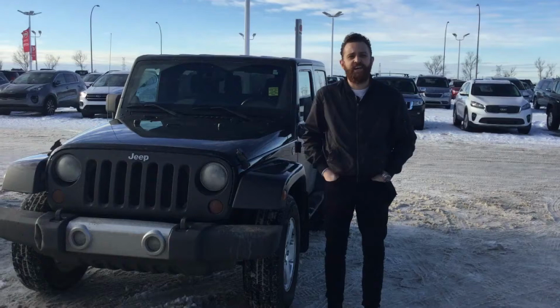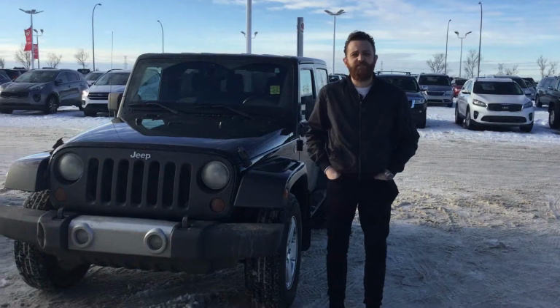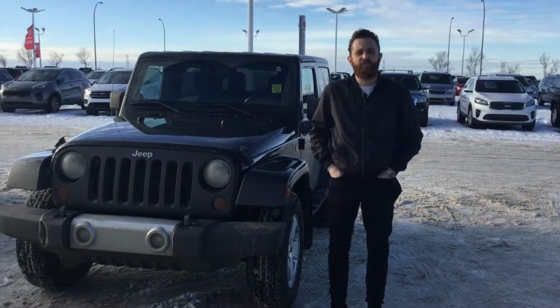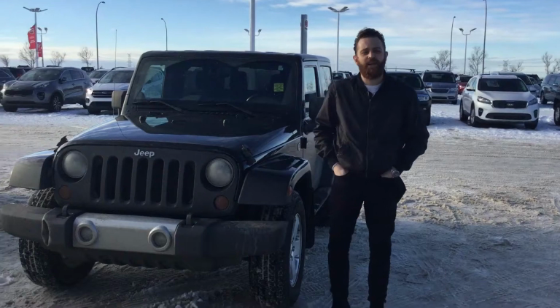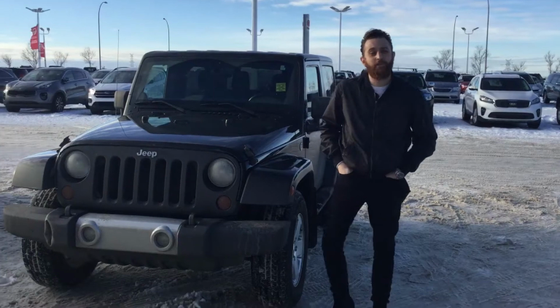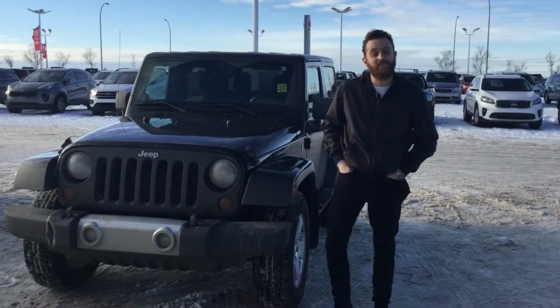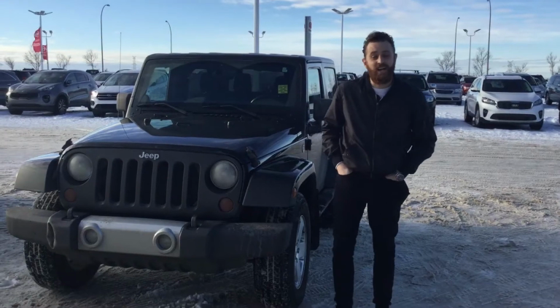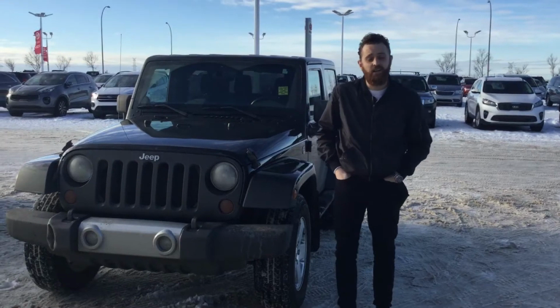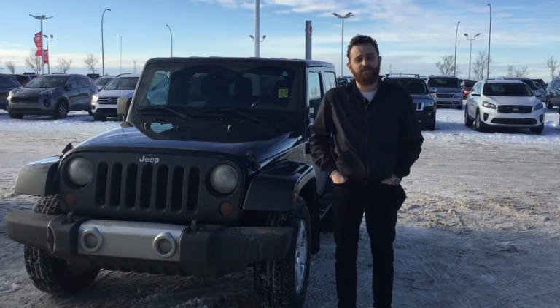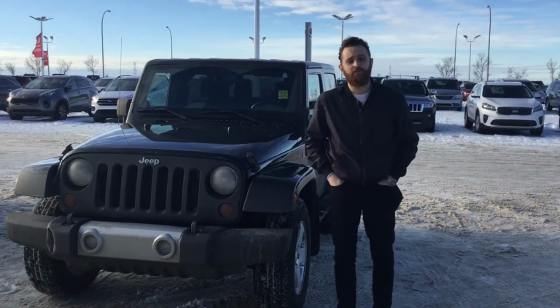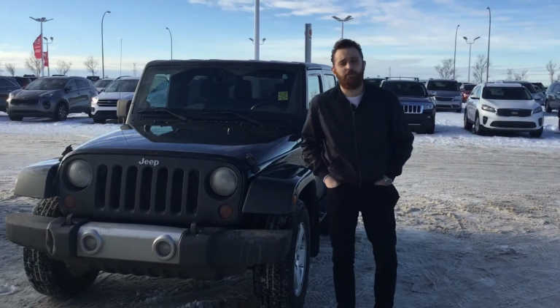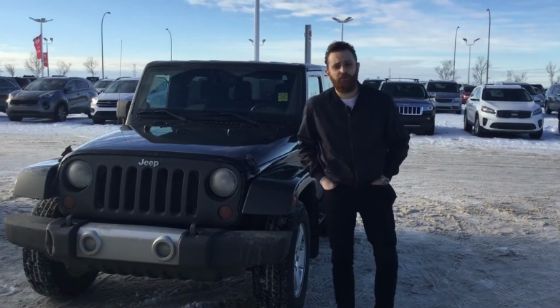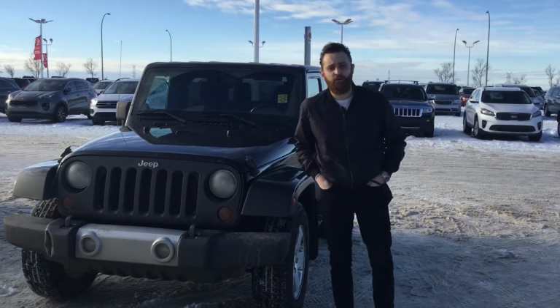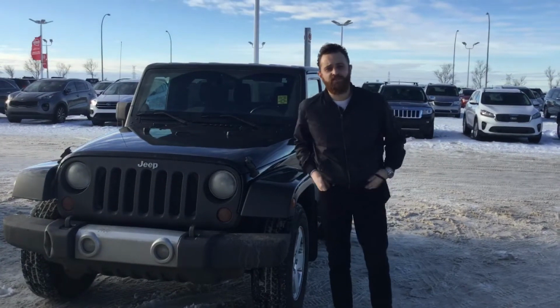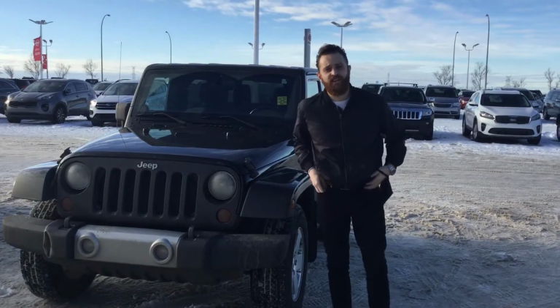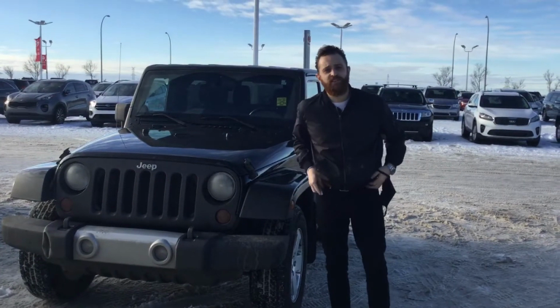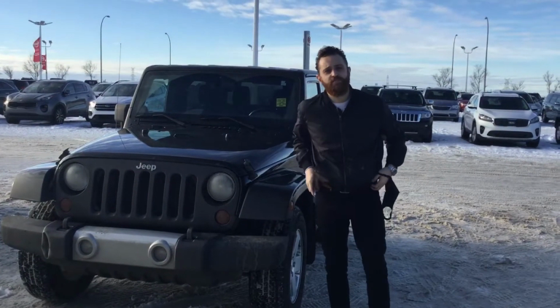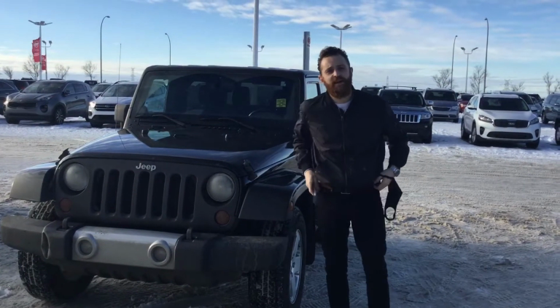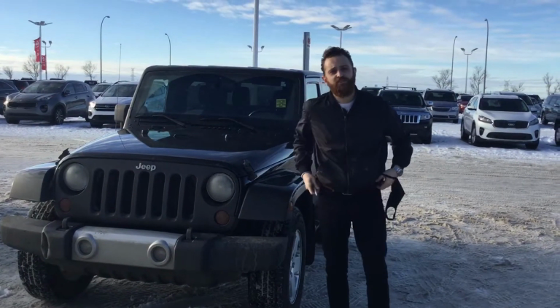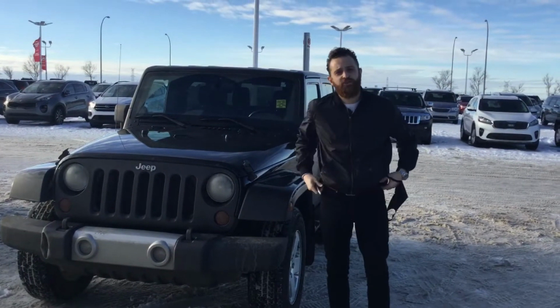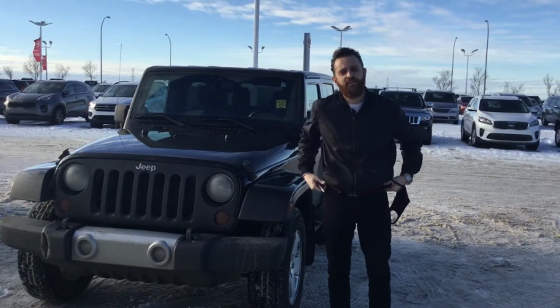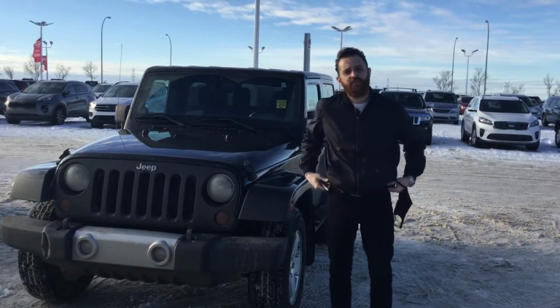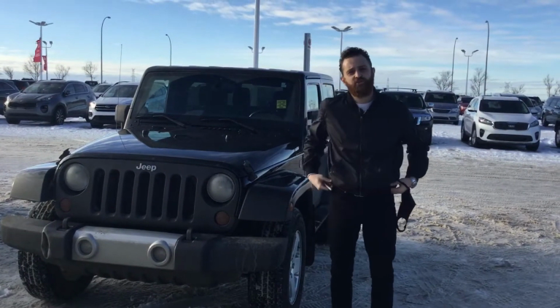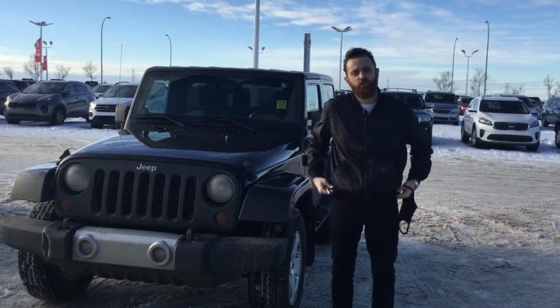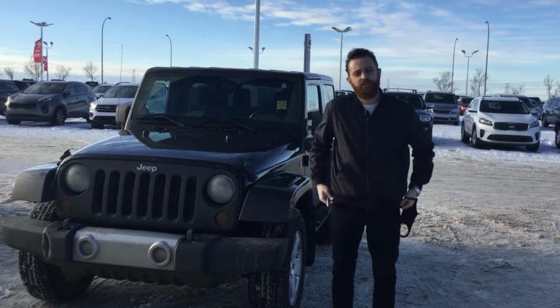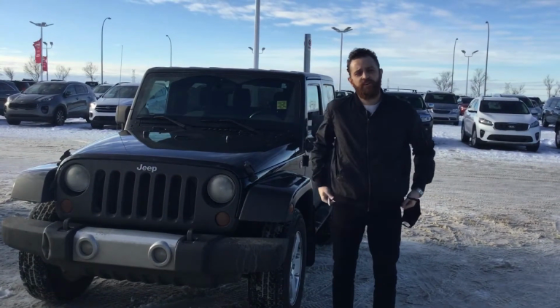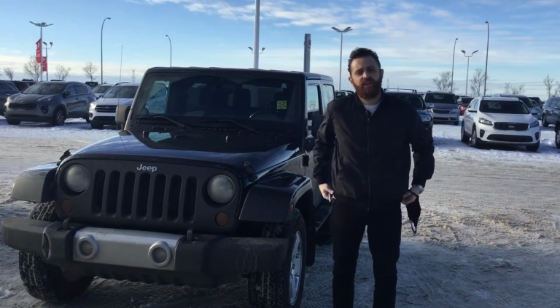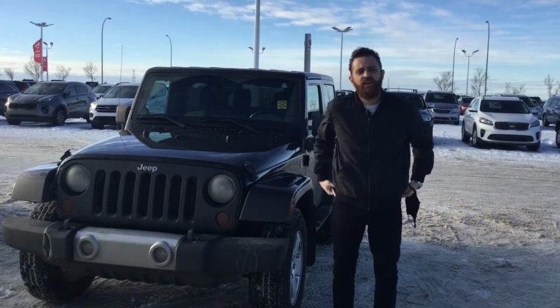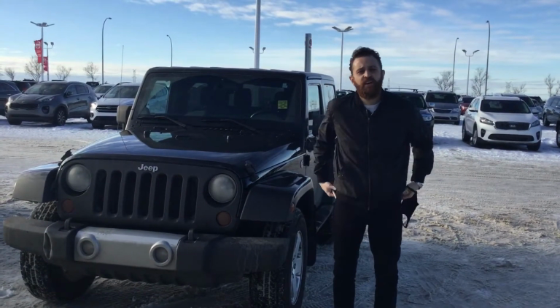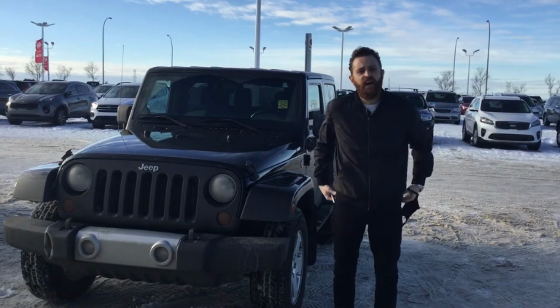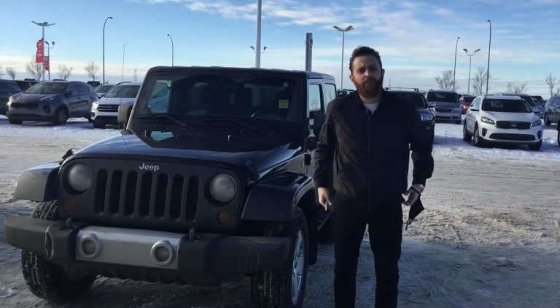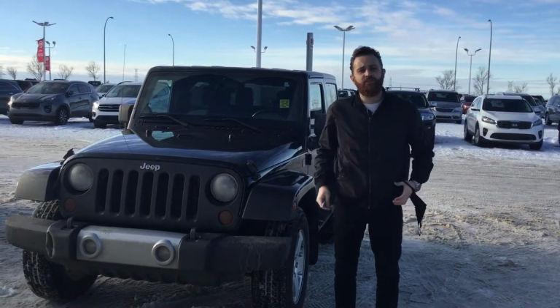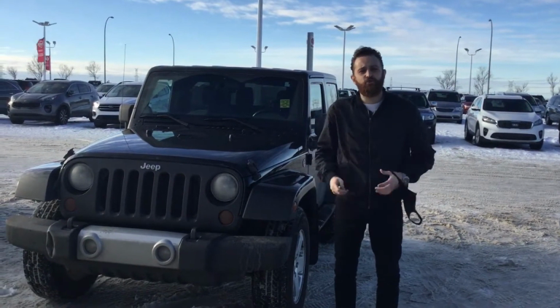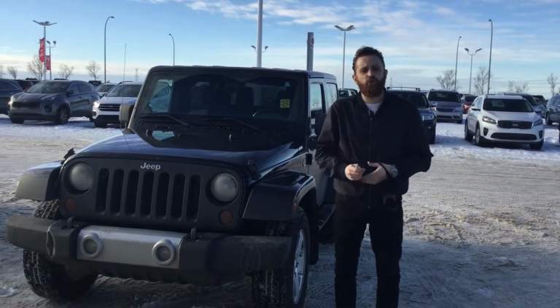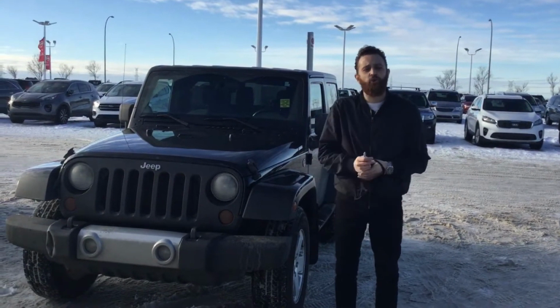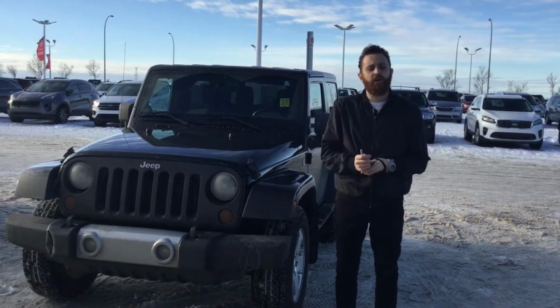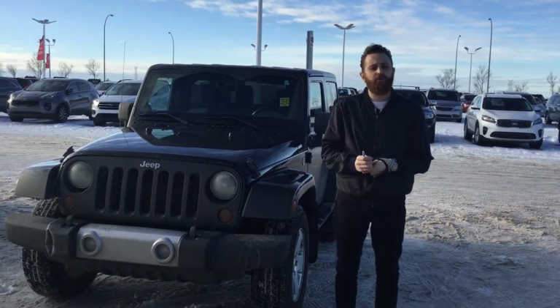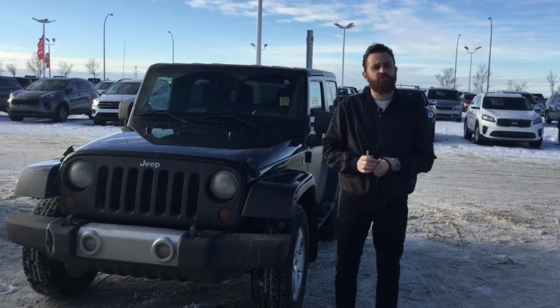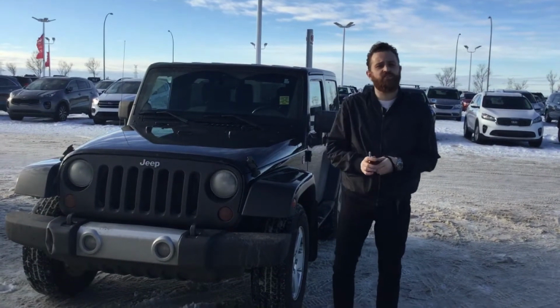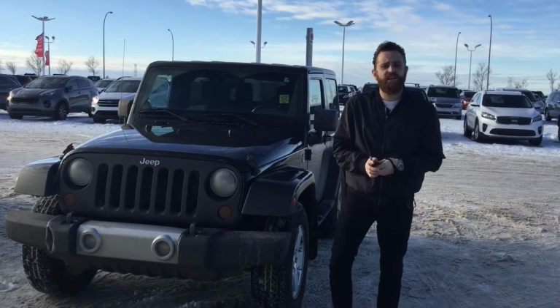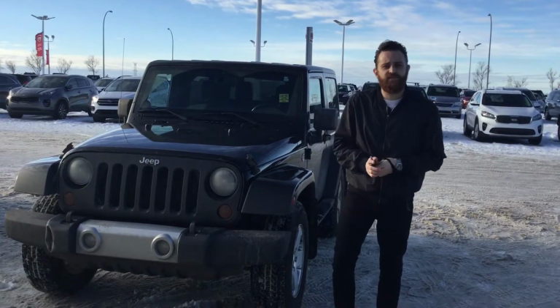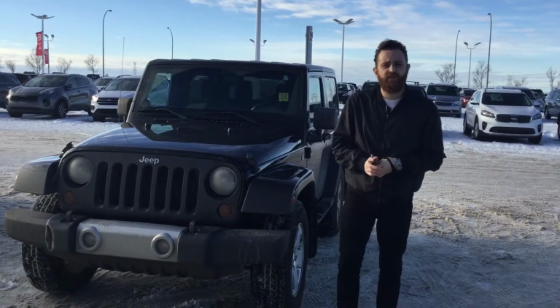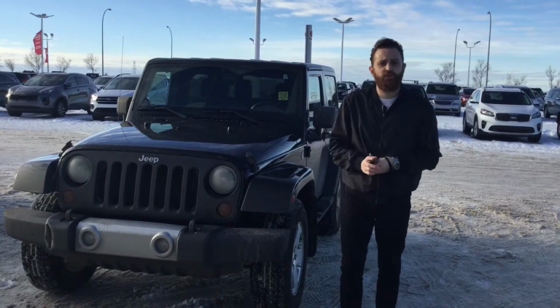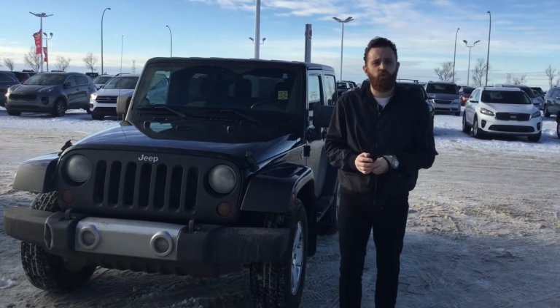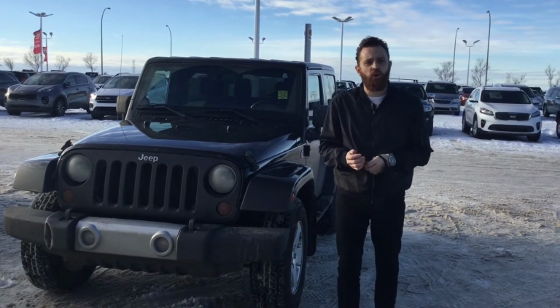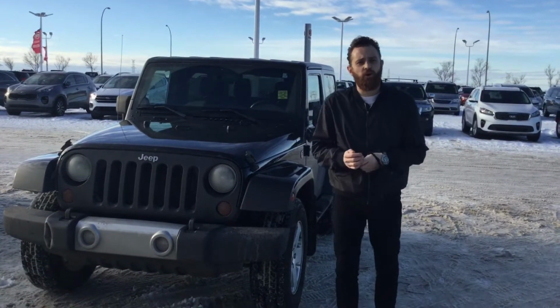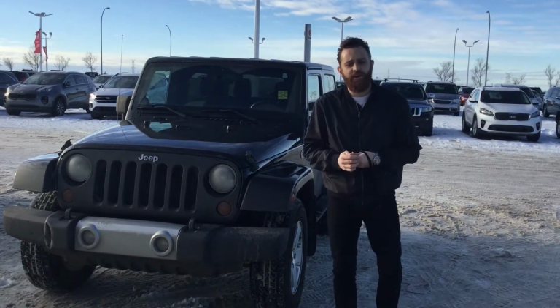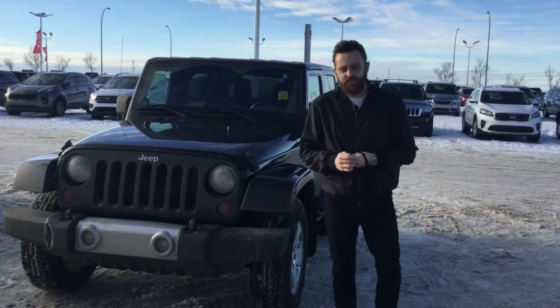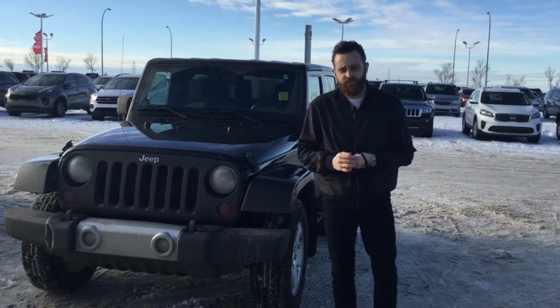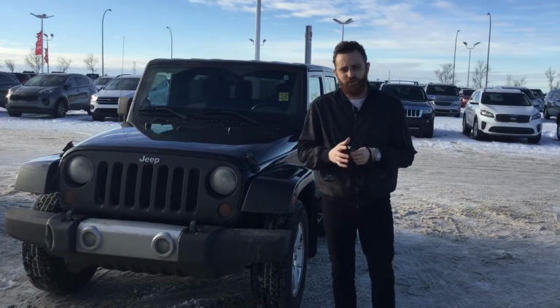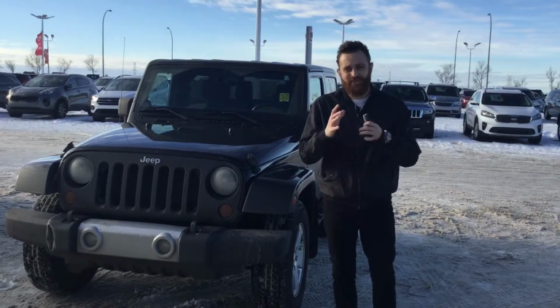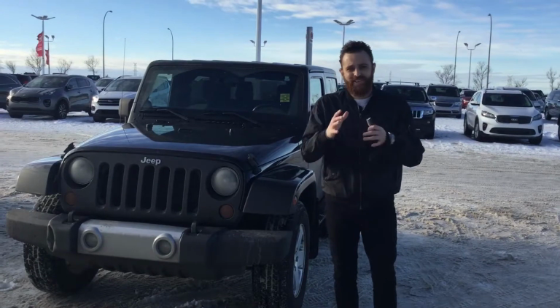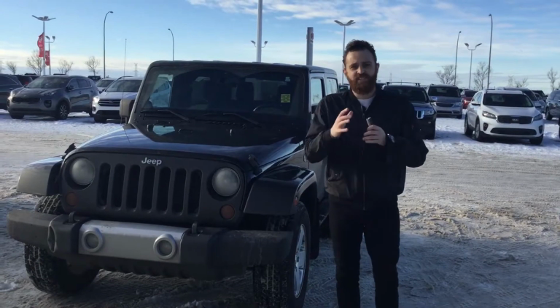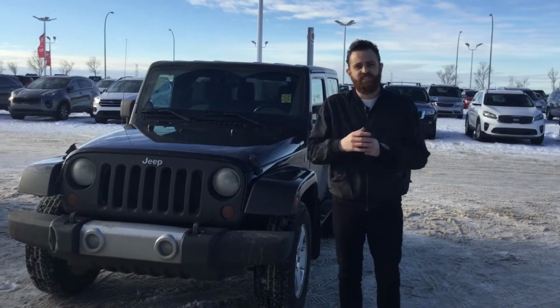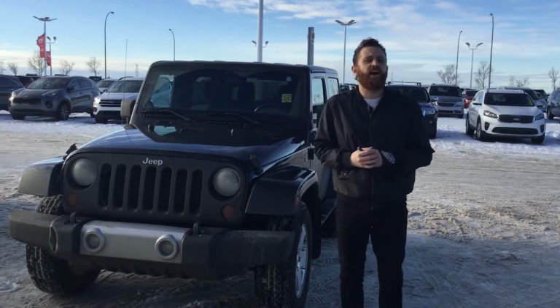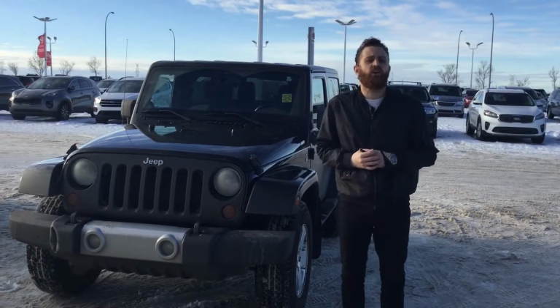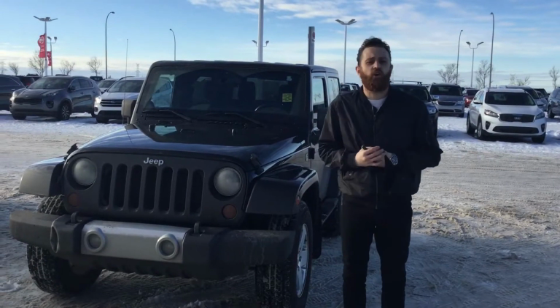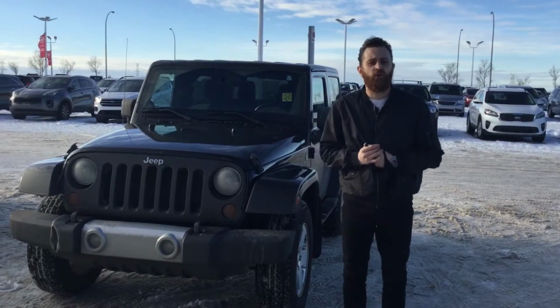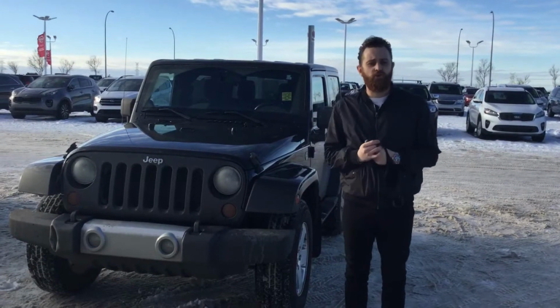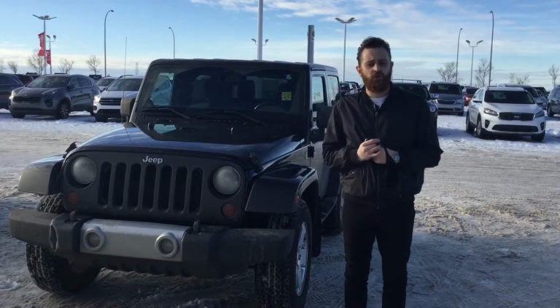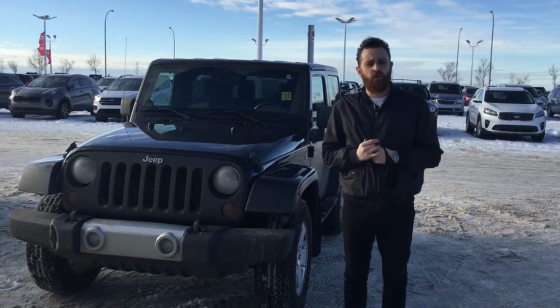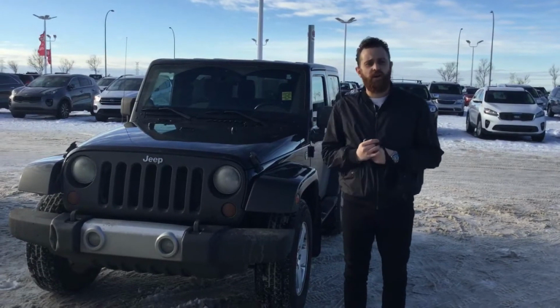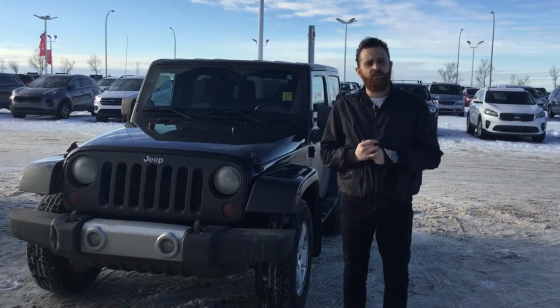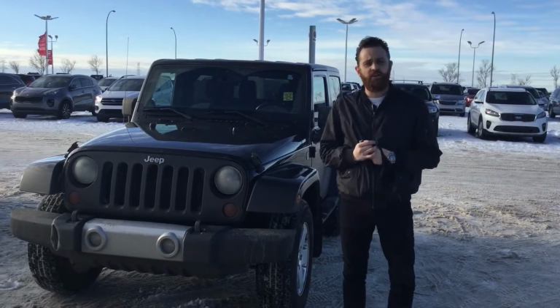Dave, my name is Alex. I'm the pre-owned sales manager here at Sherwood Kia. I'm going to do a quick personalized video walkaround on the exact car you inquired on.